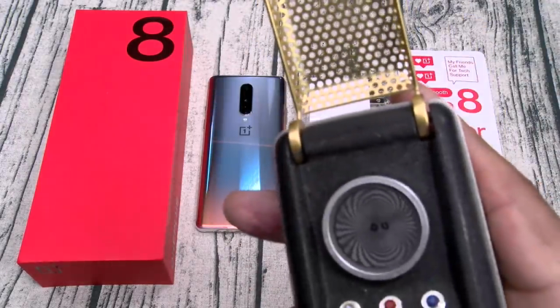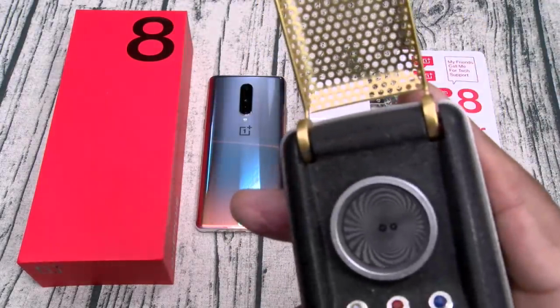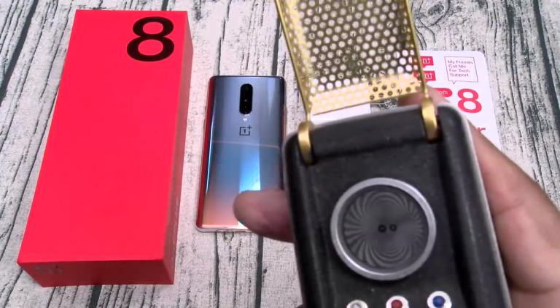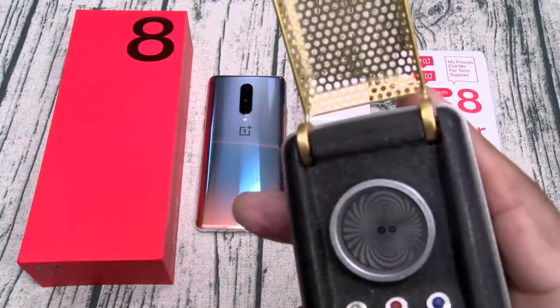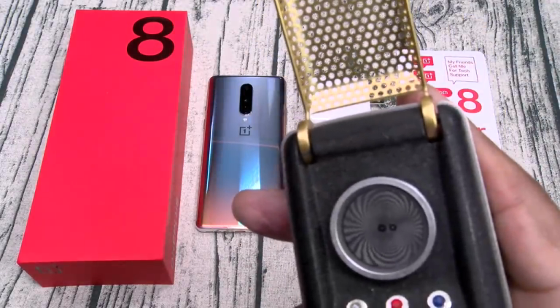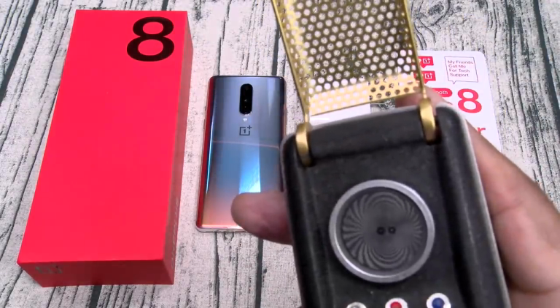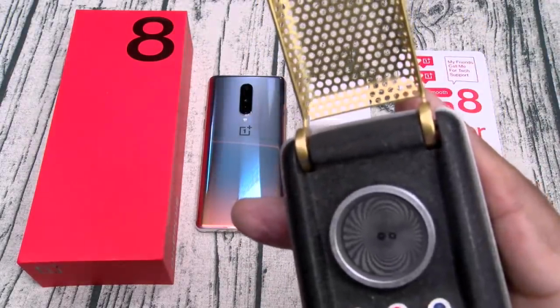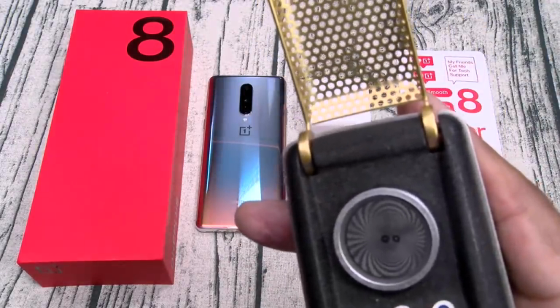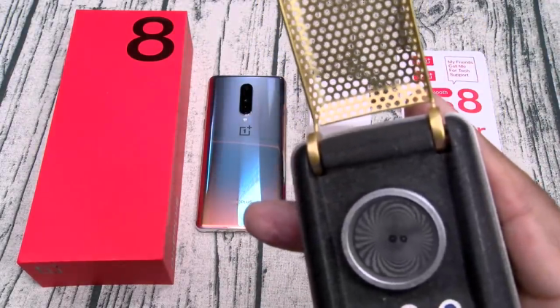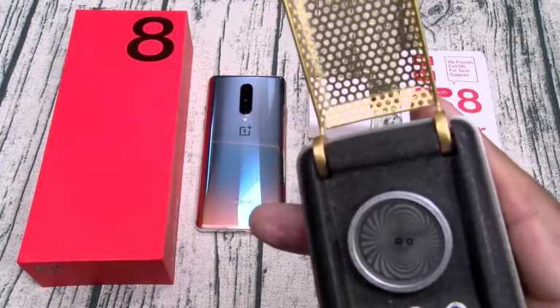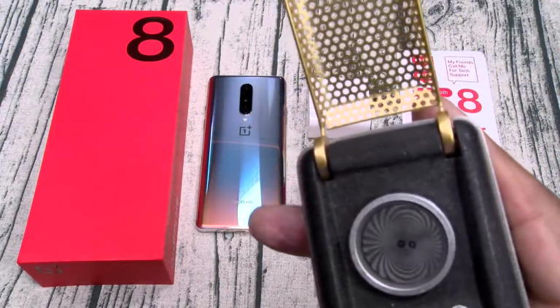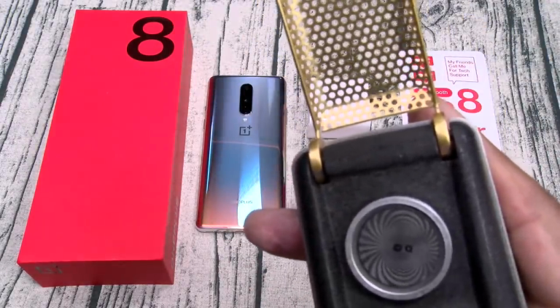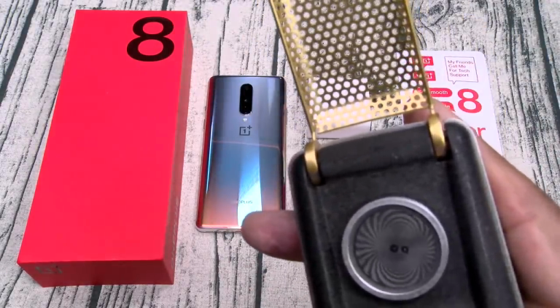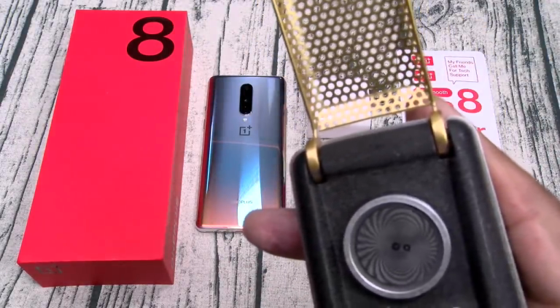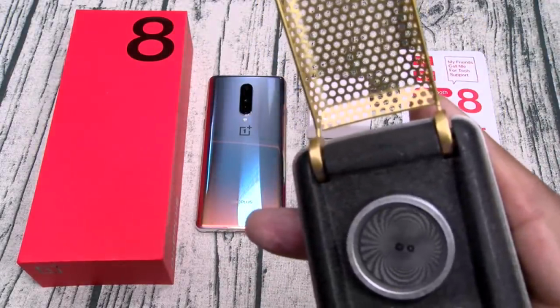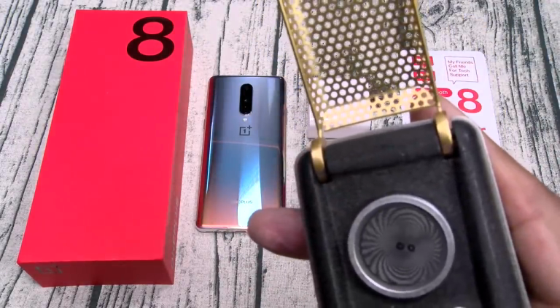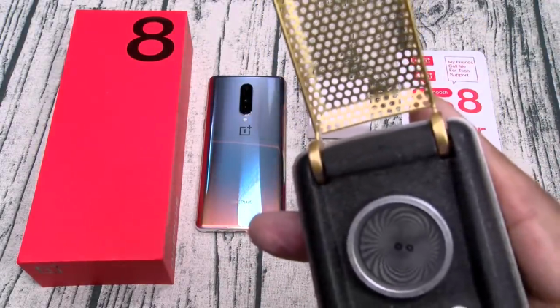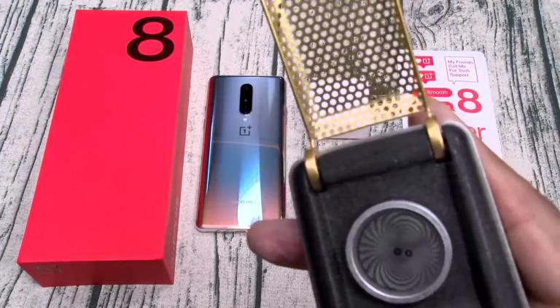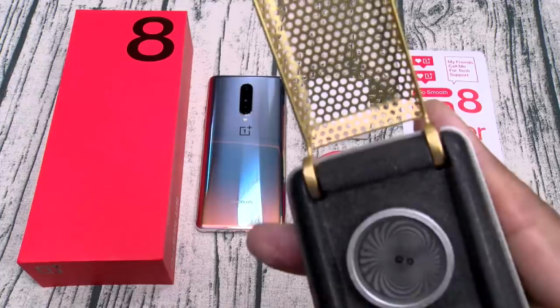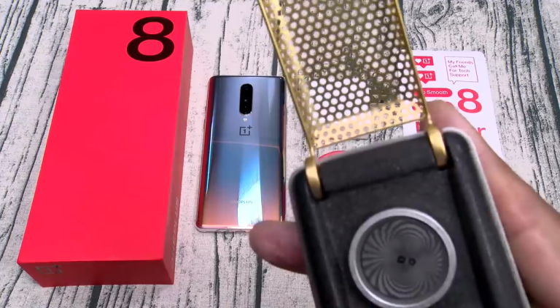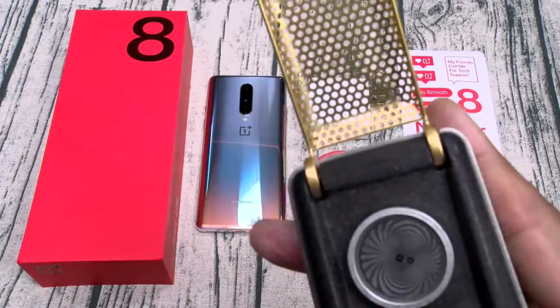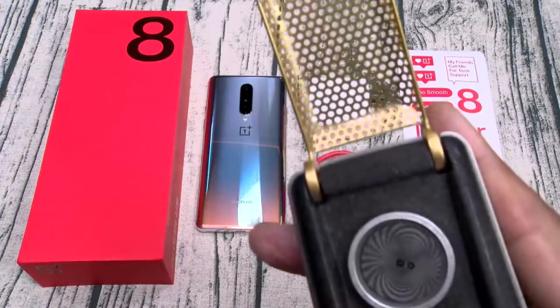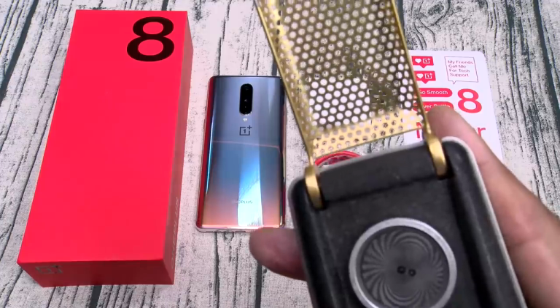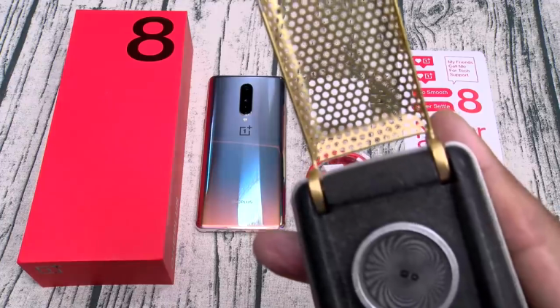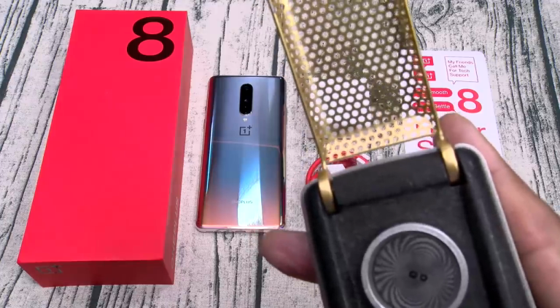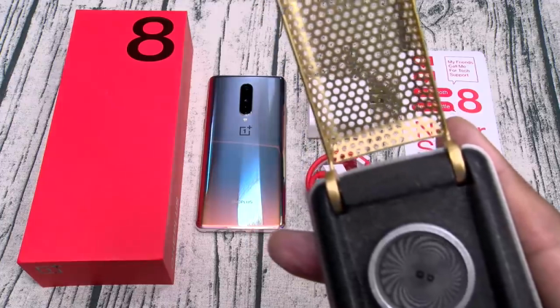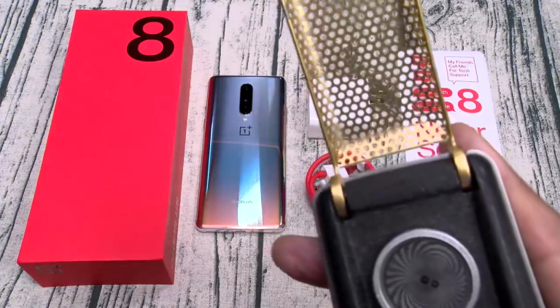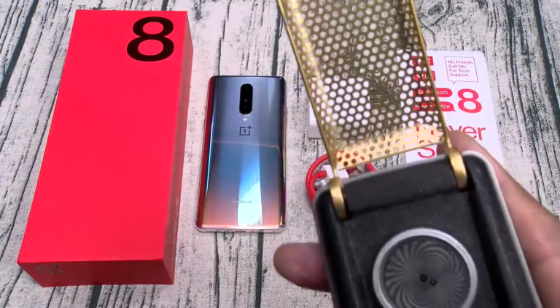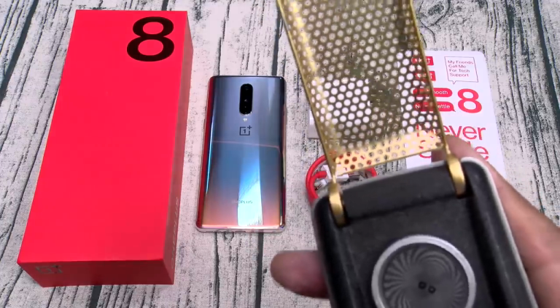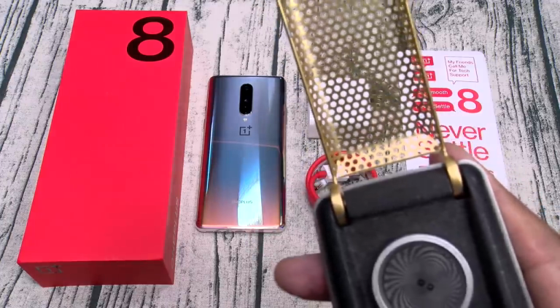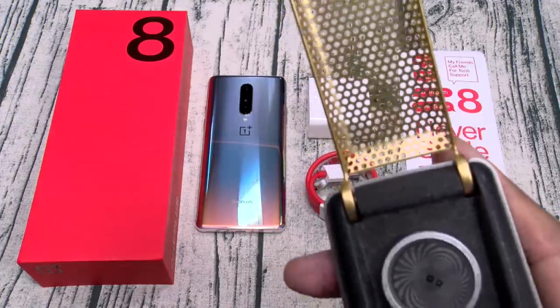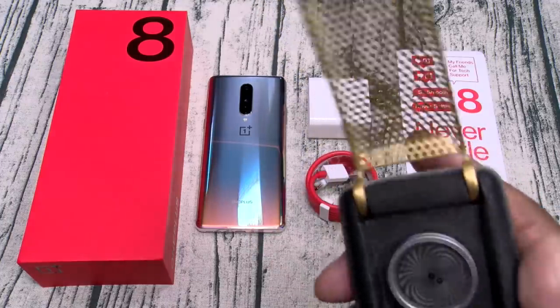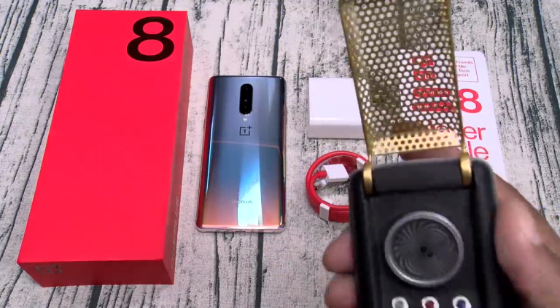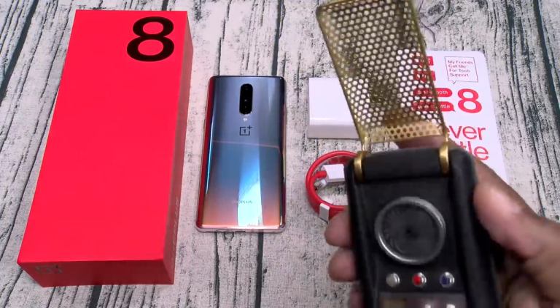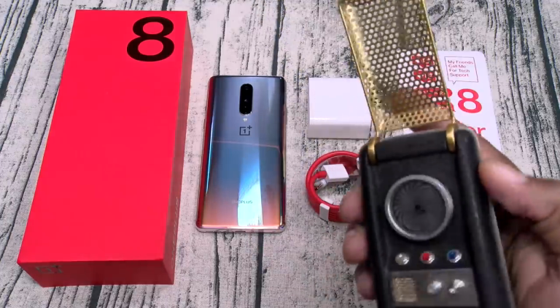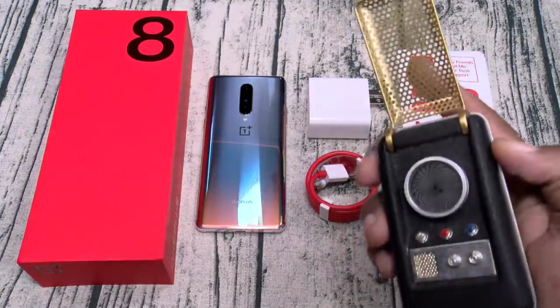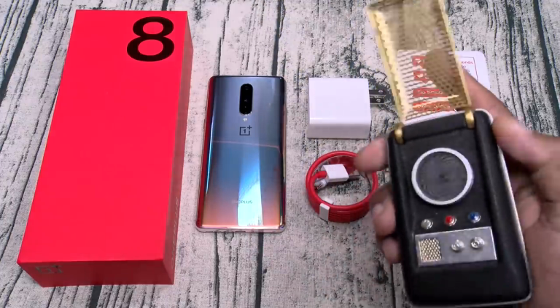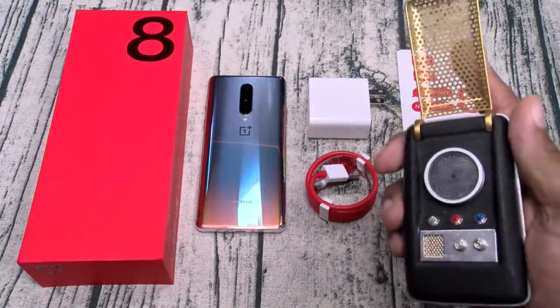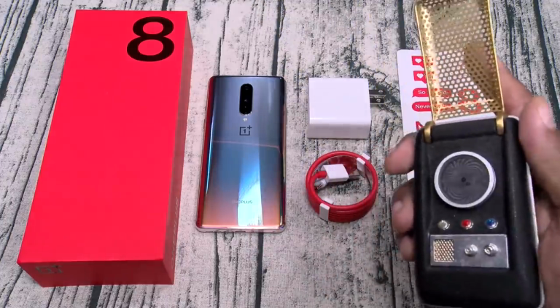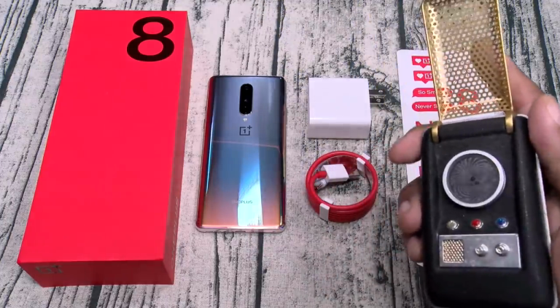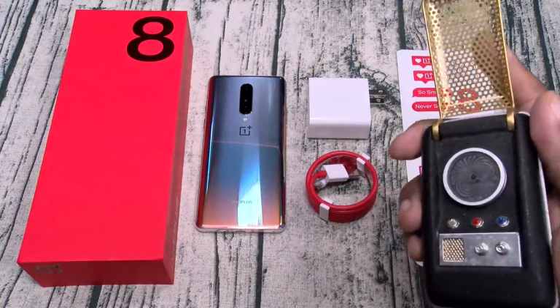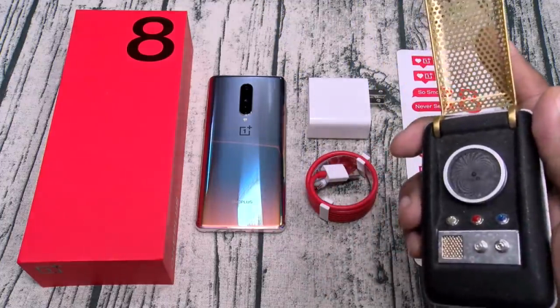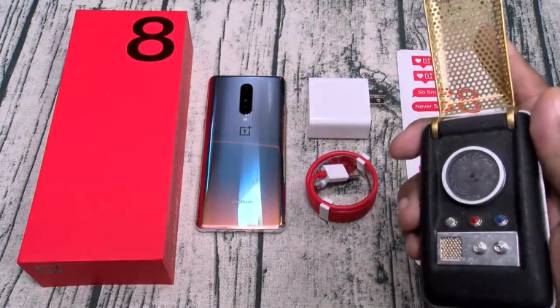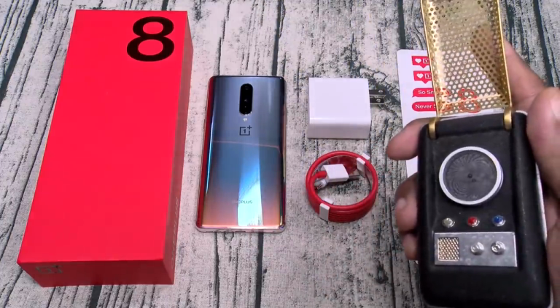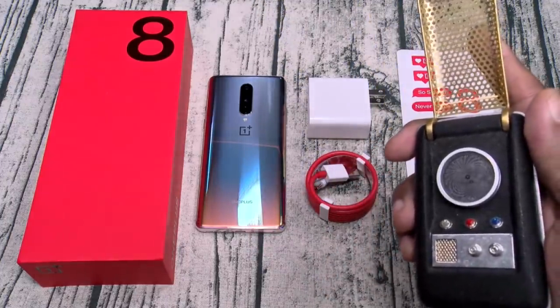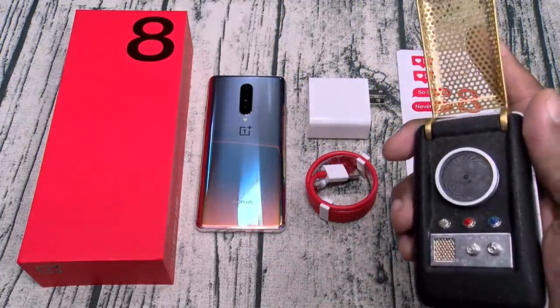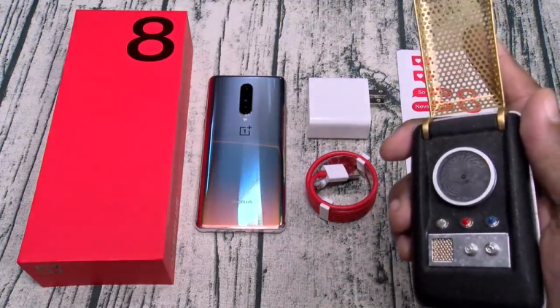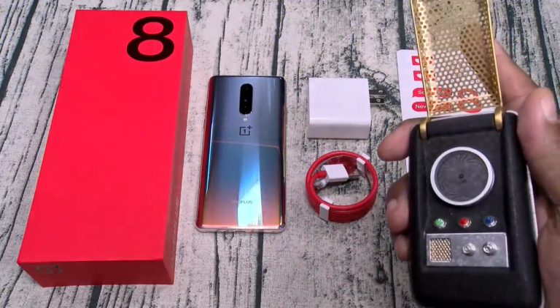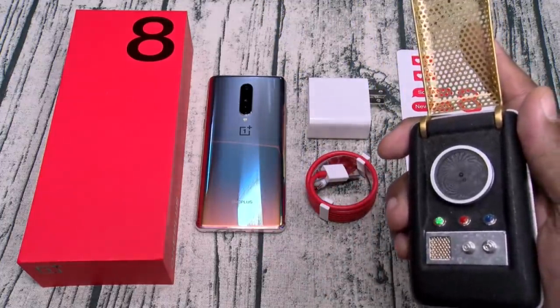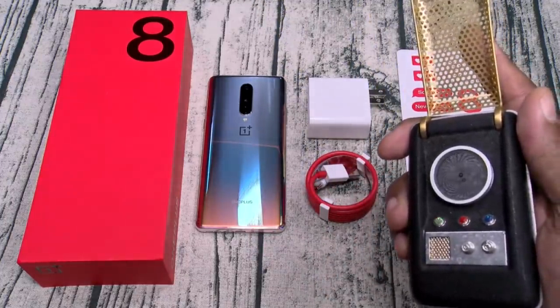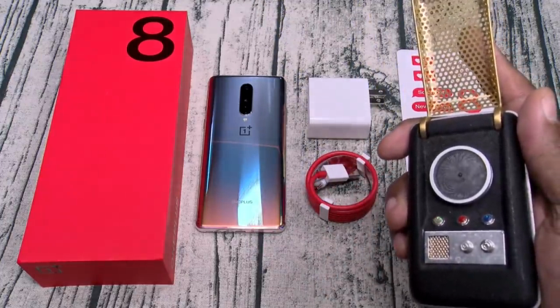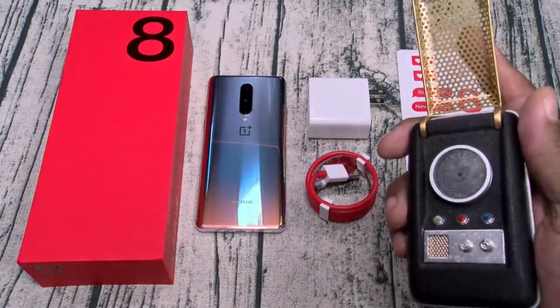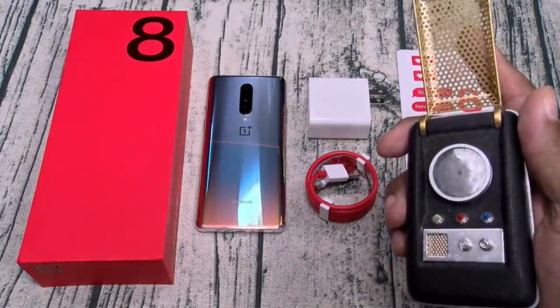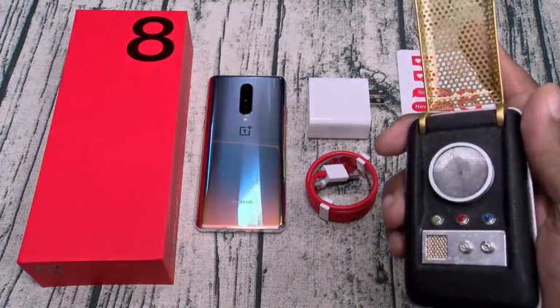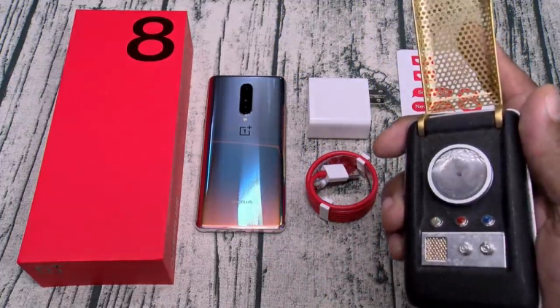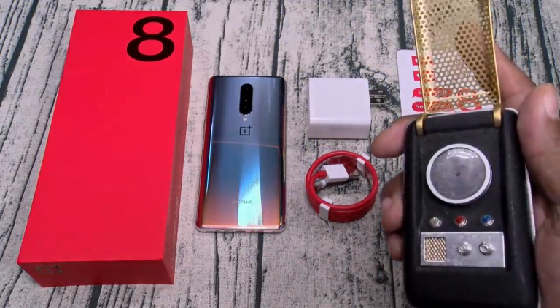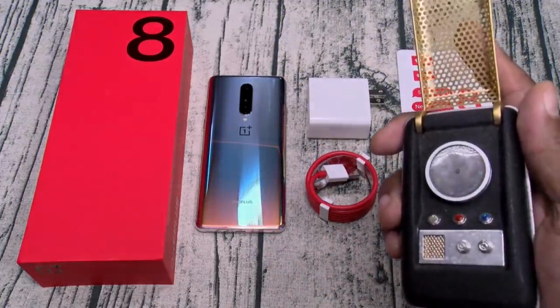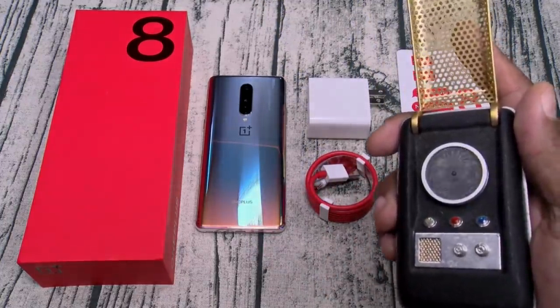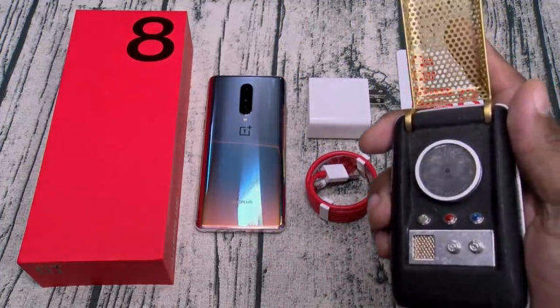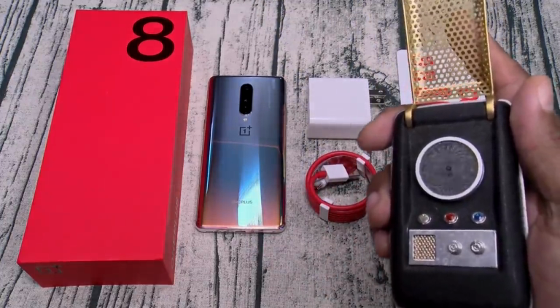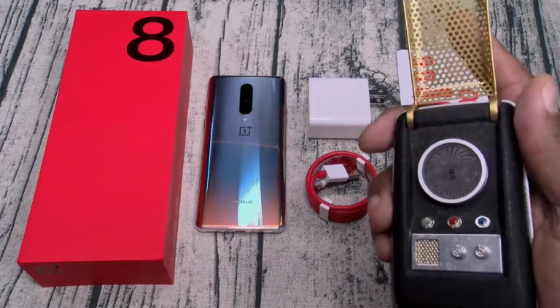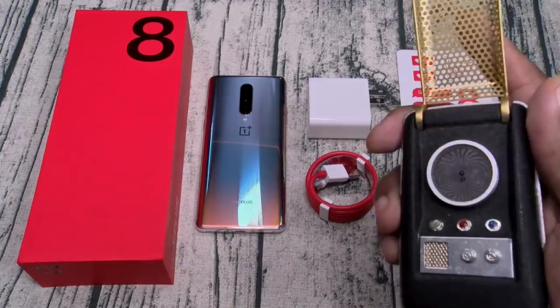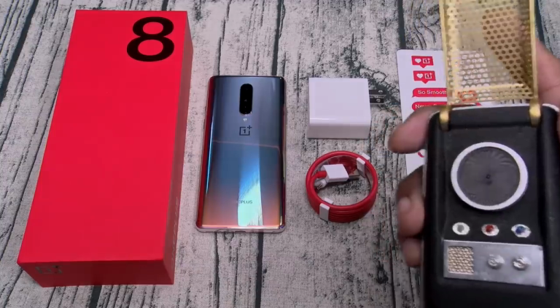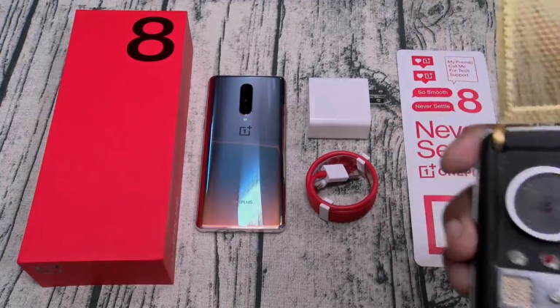Enterprise — Spock here, Spock one to beam up. Primitive captain, Enterprise out. Energize.